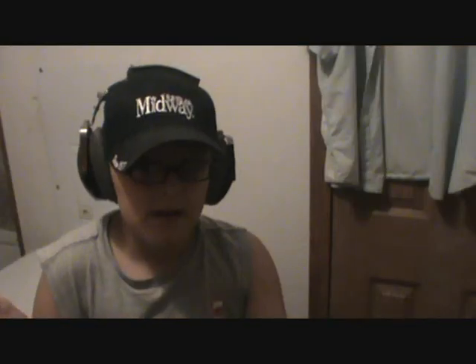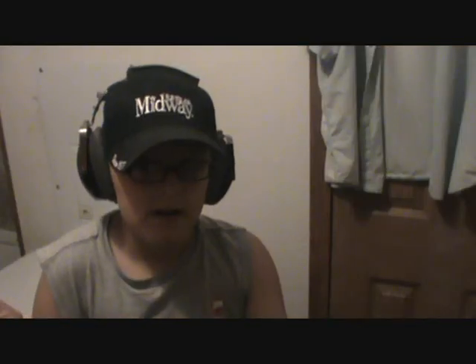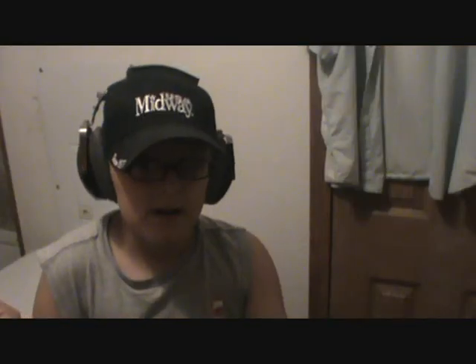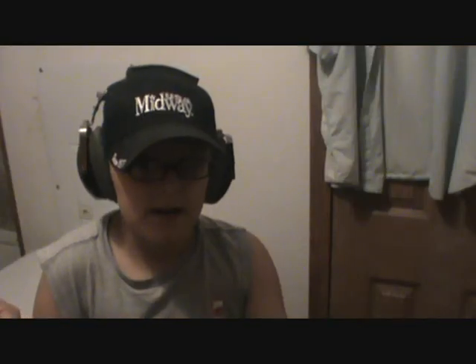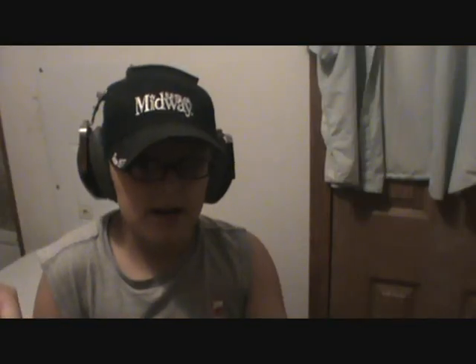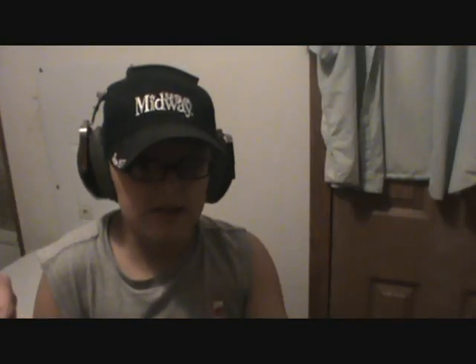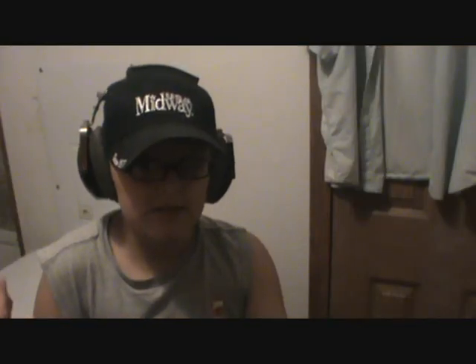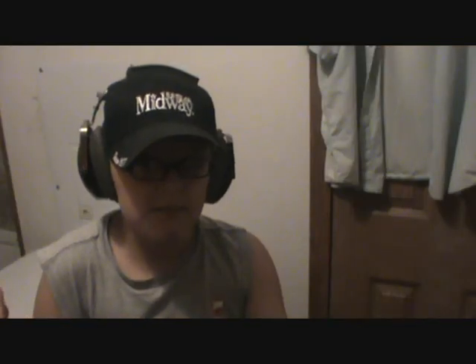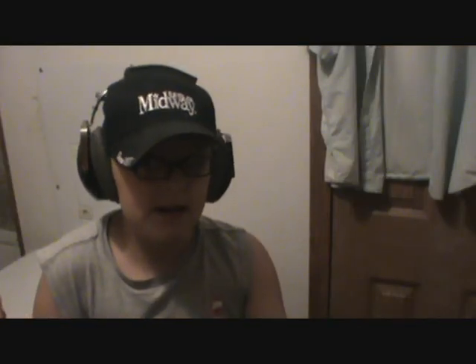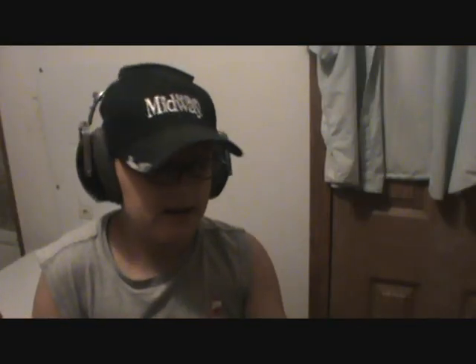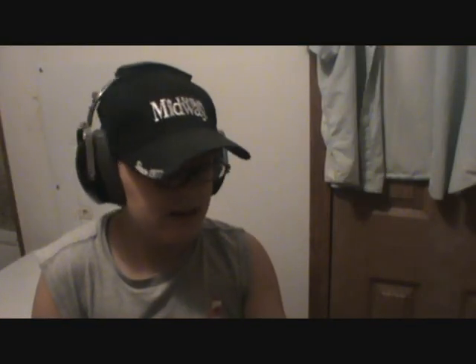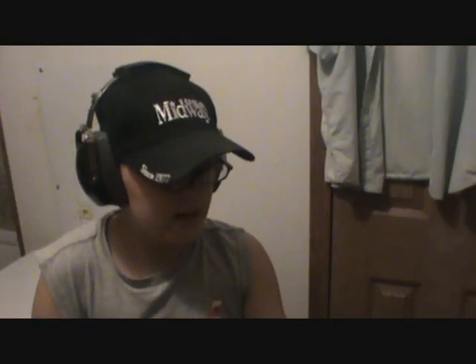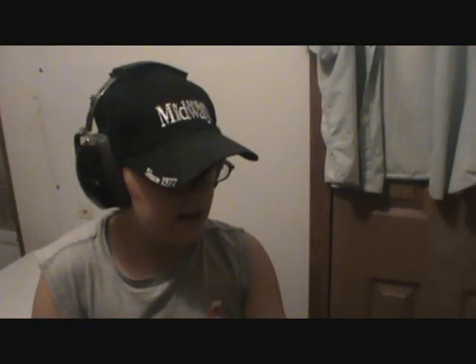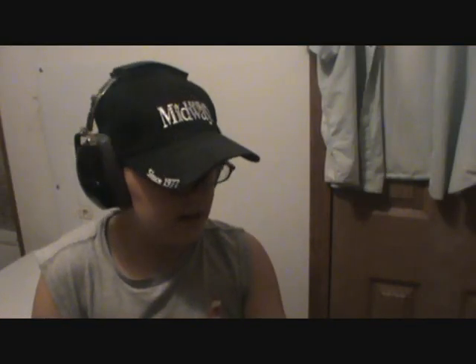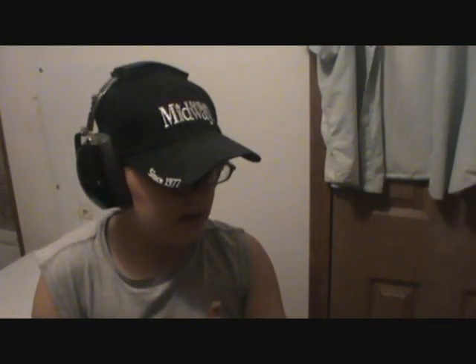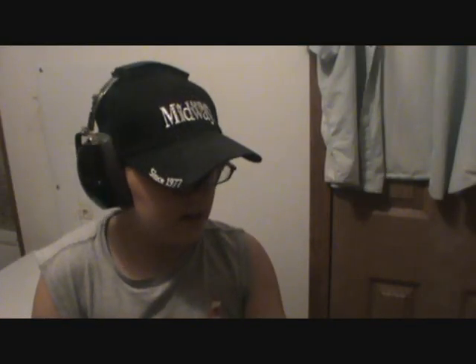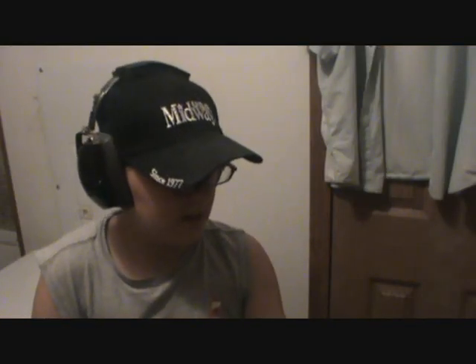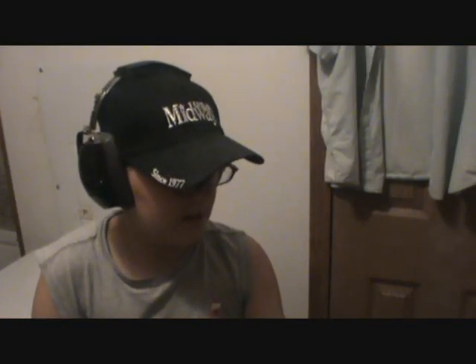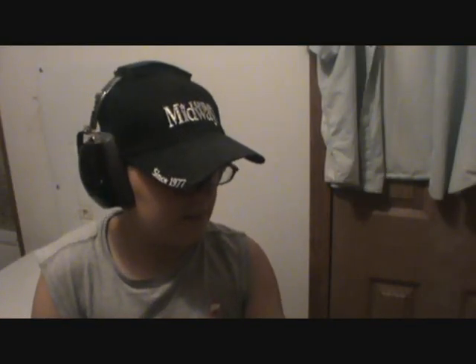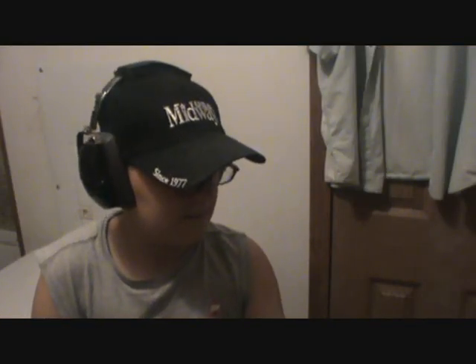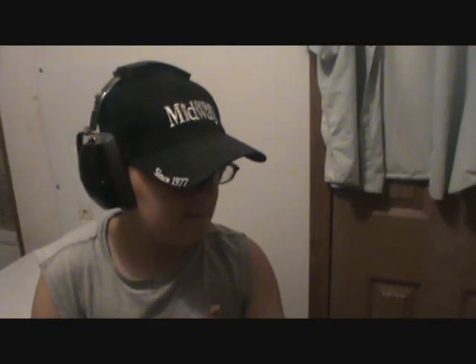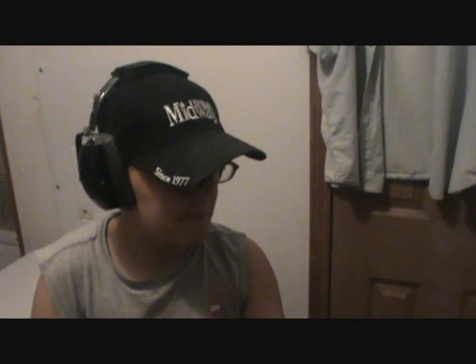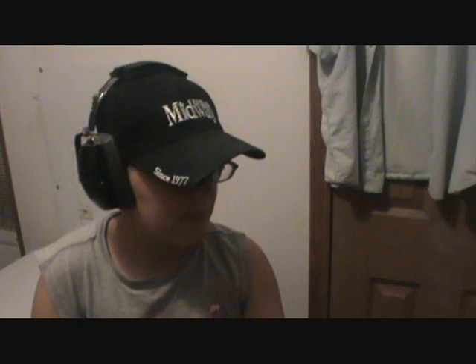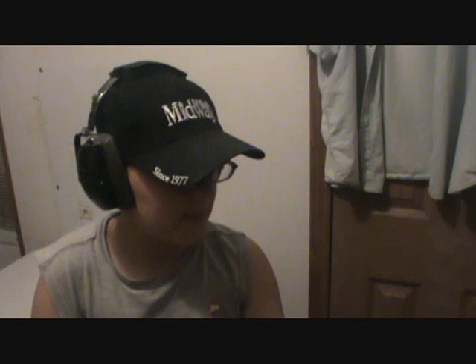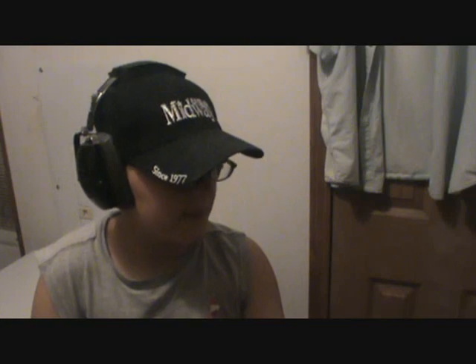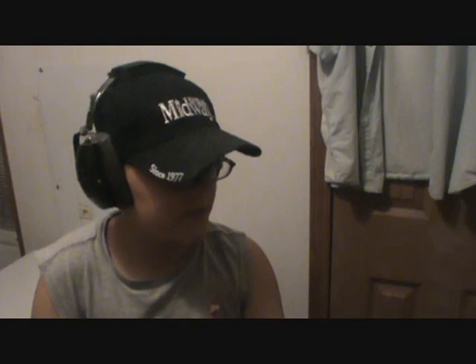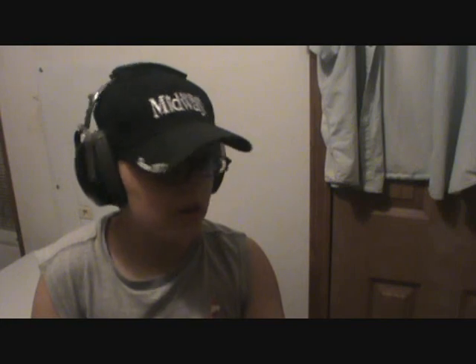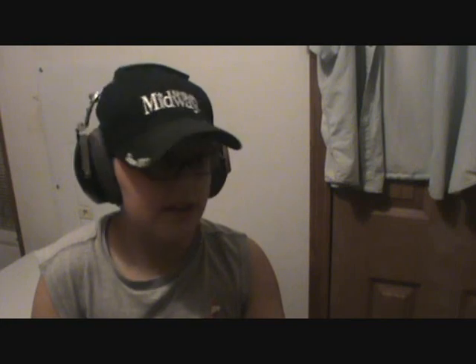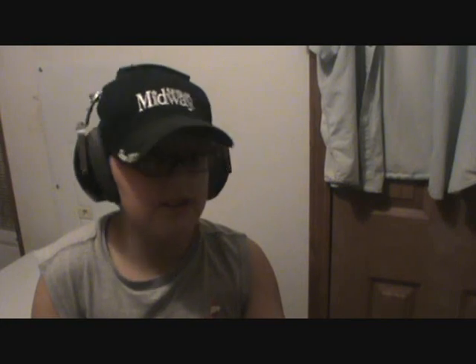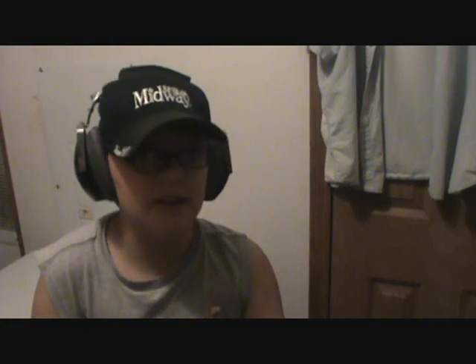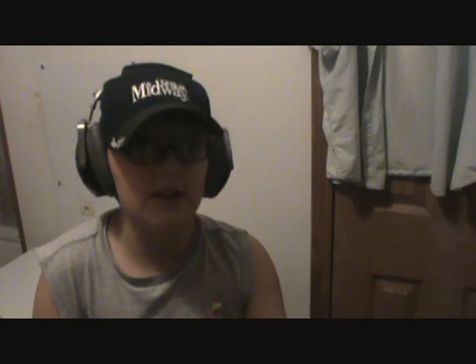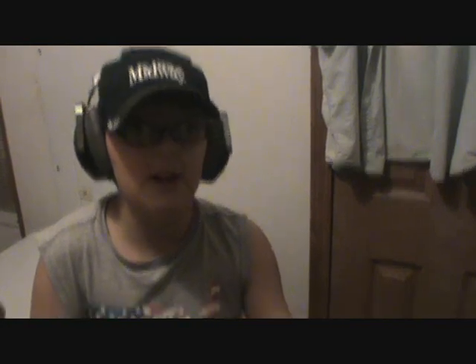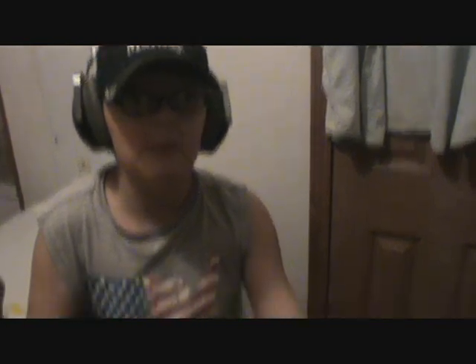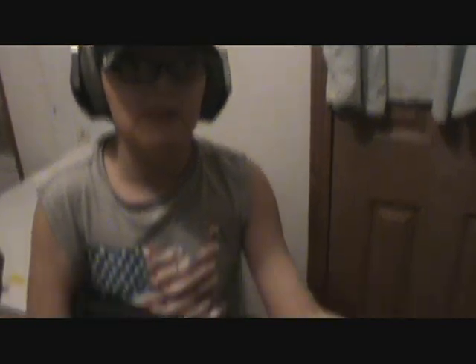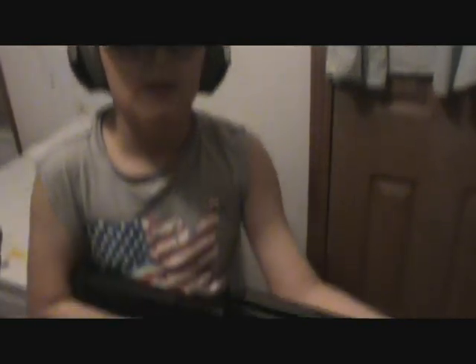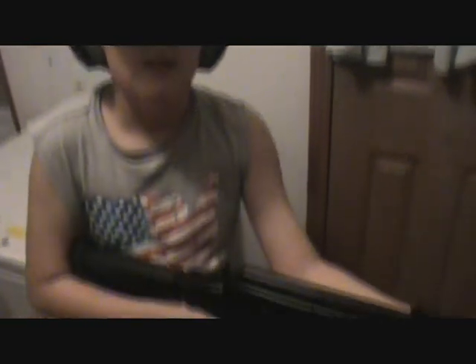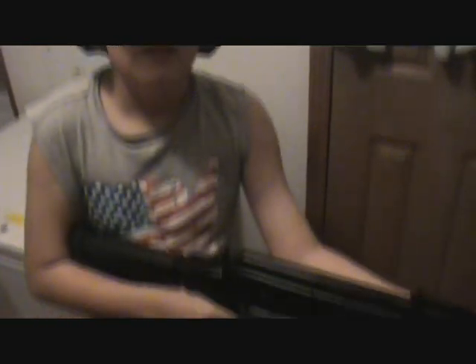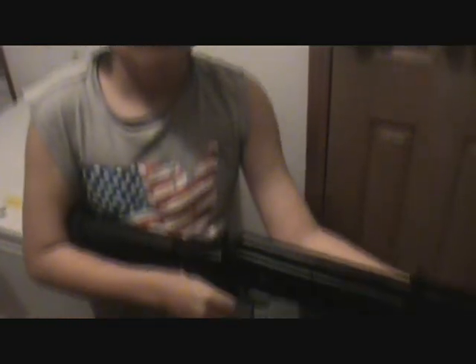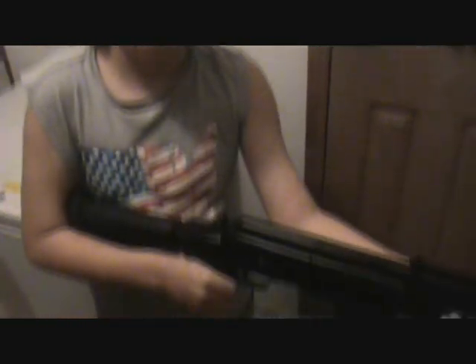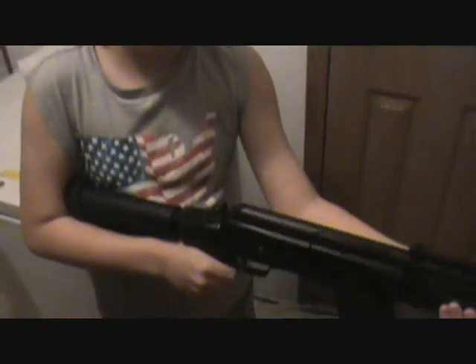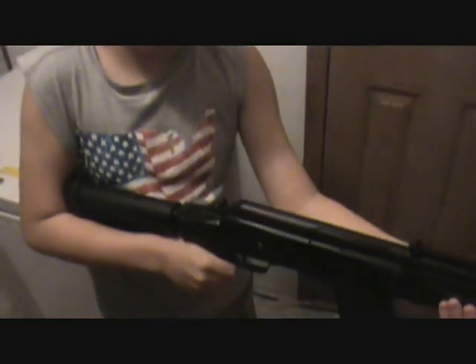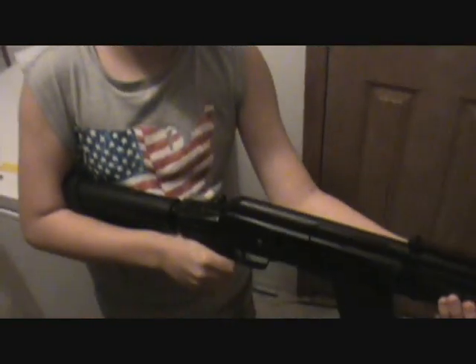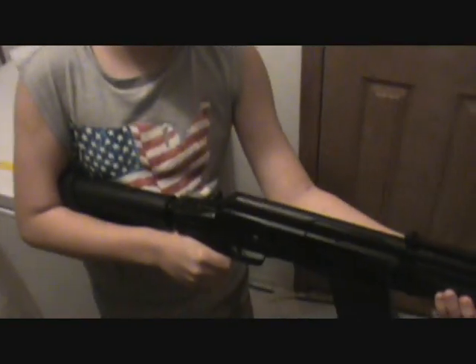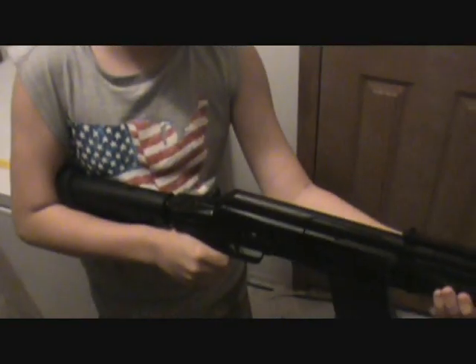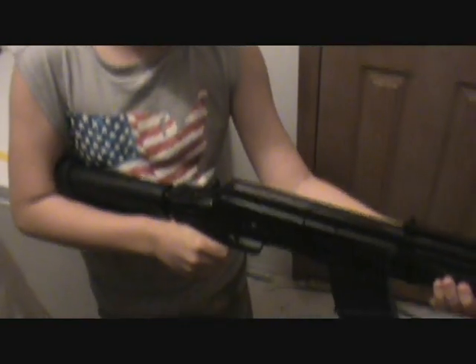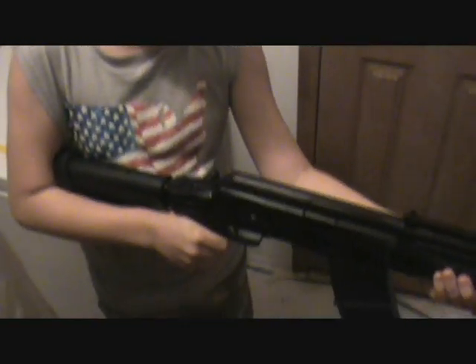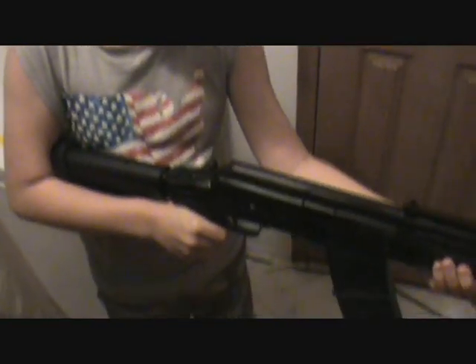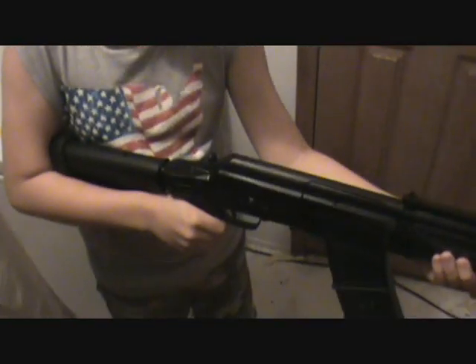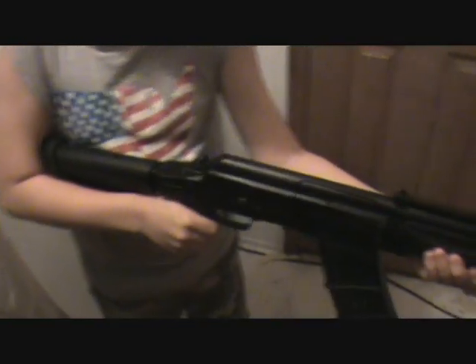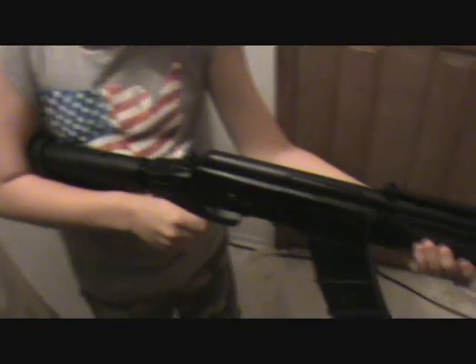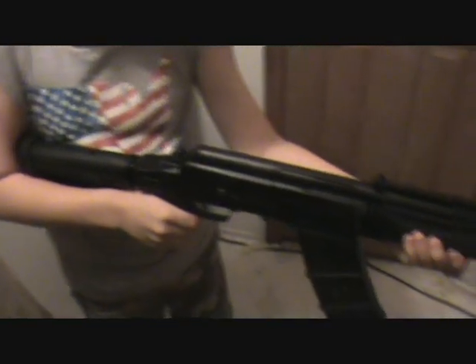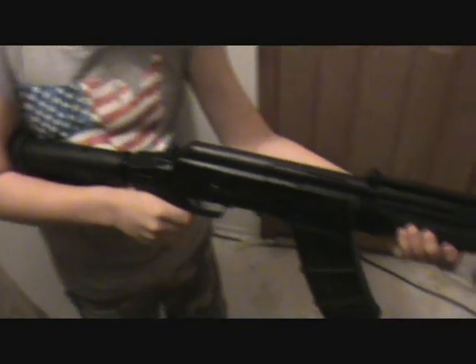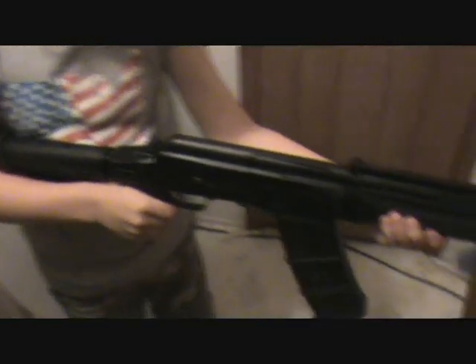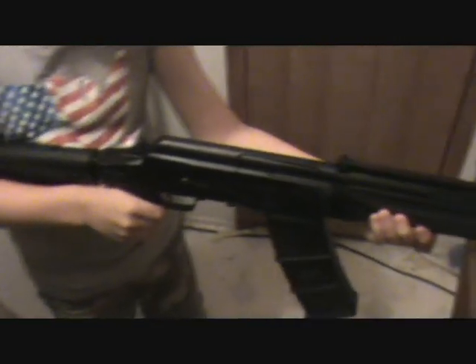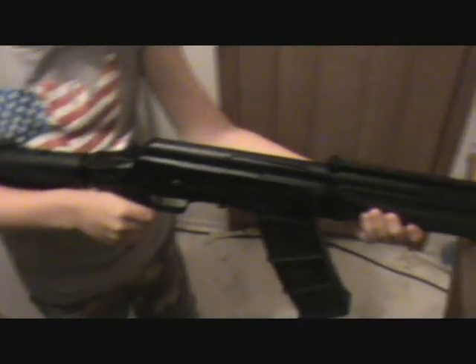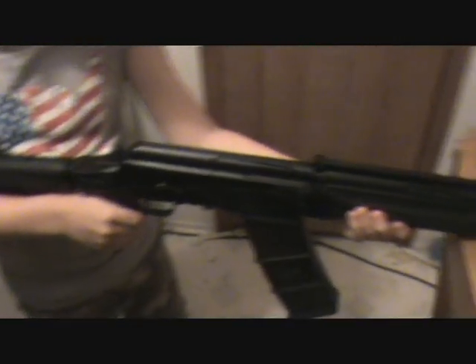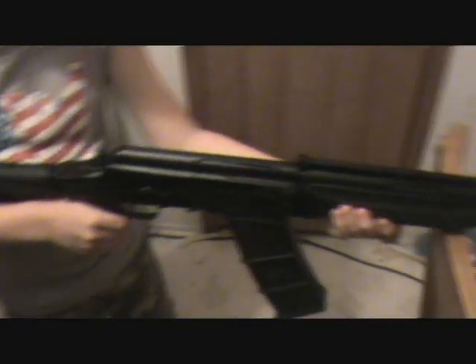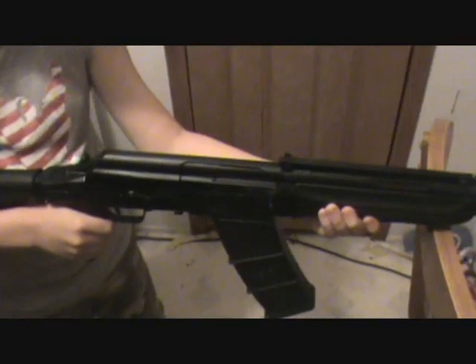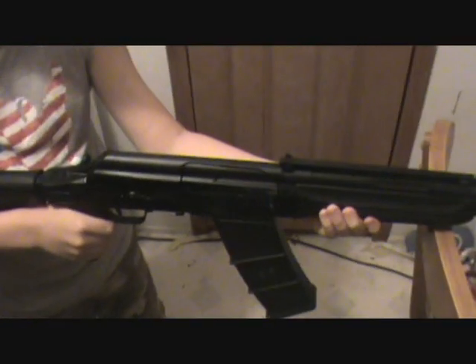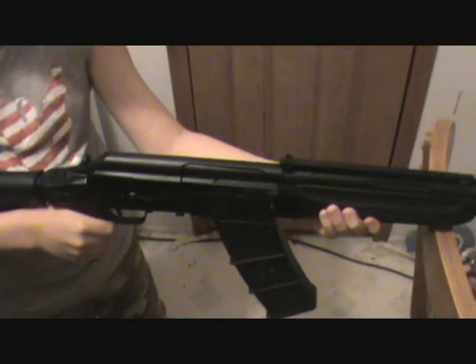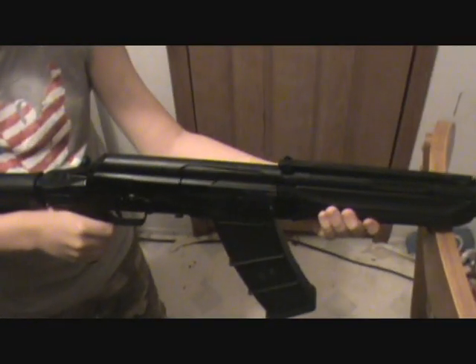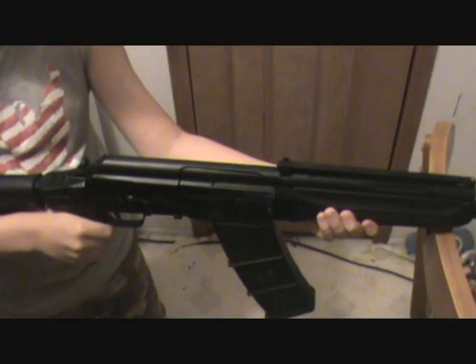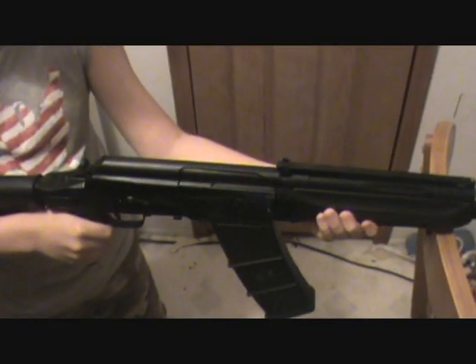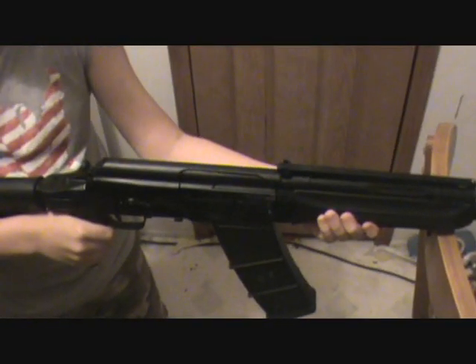Alright guys, I'm back and got the target set up, so I'm about to put a 12-gauge slug in that pan.